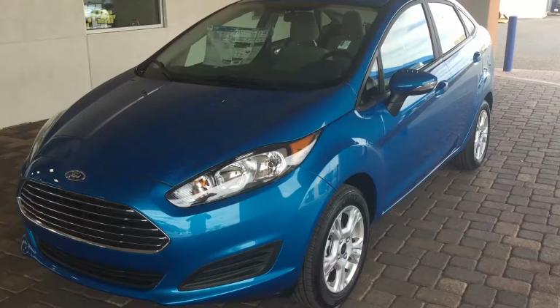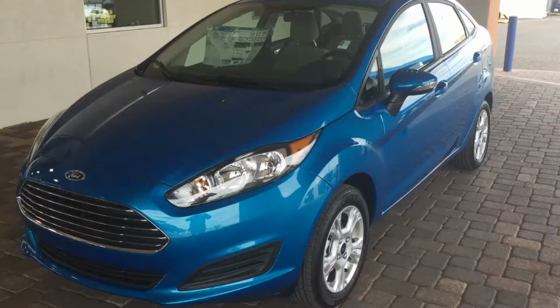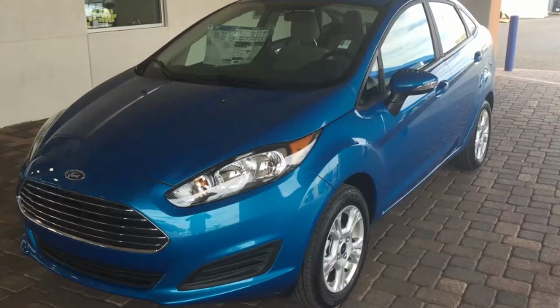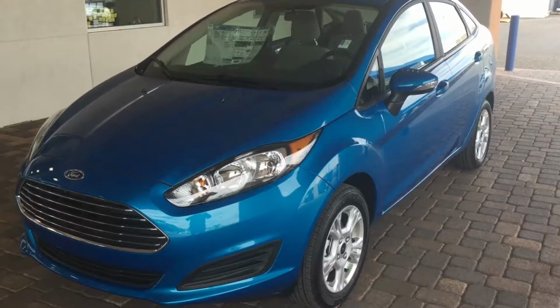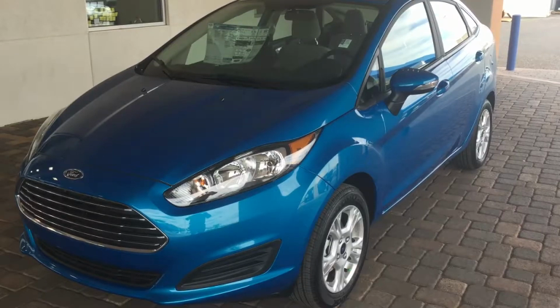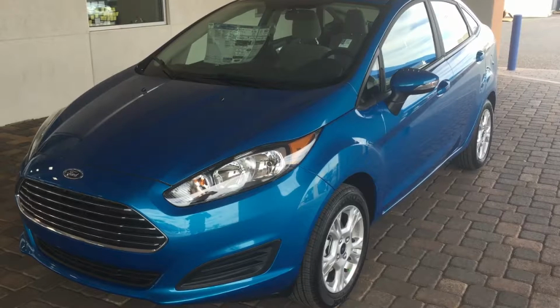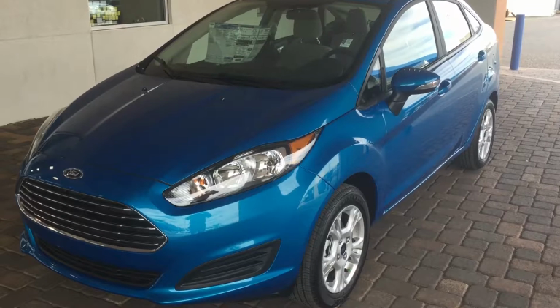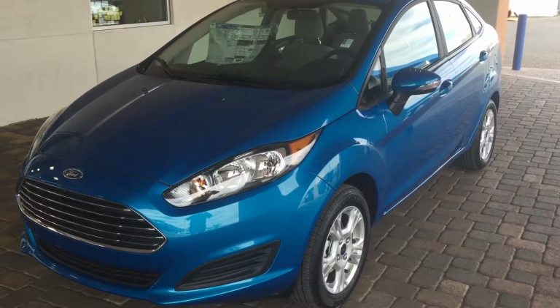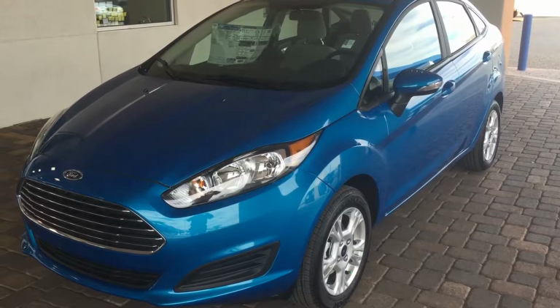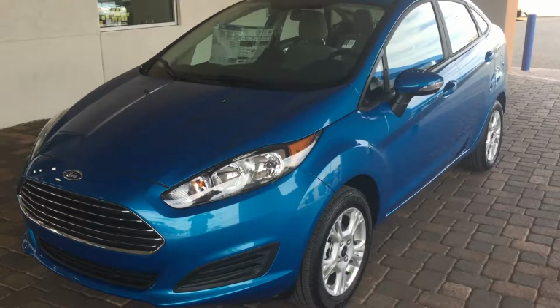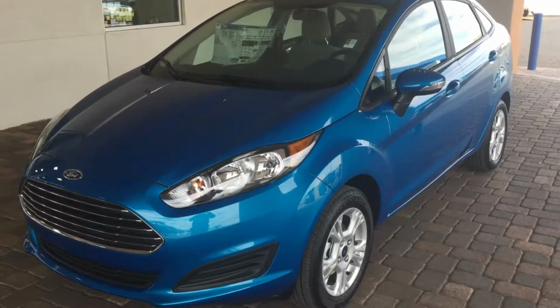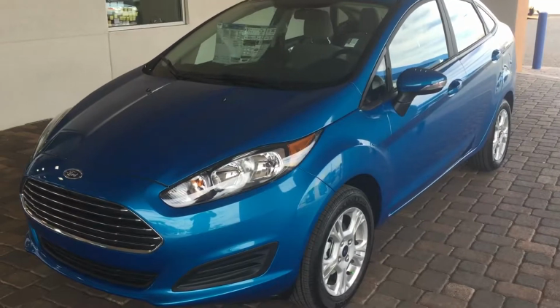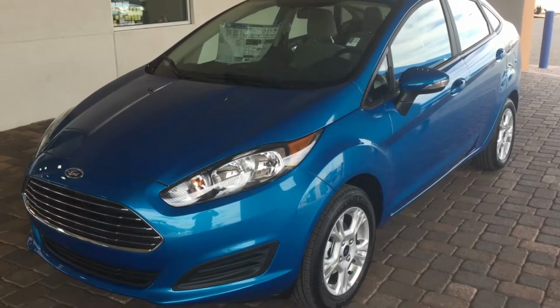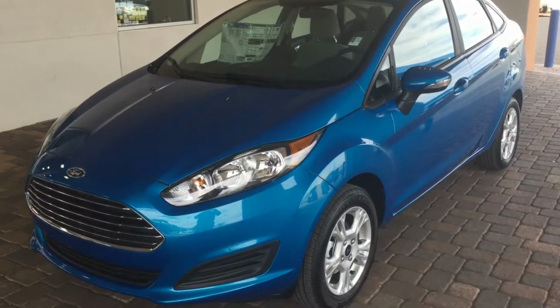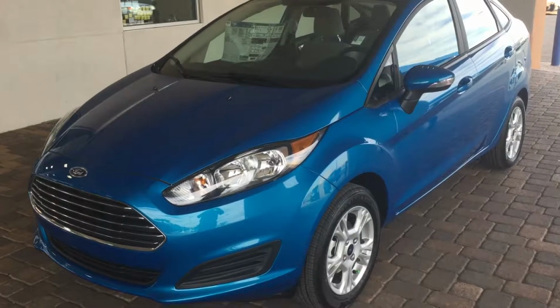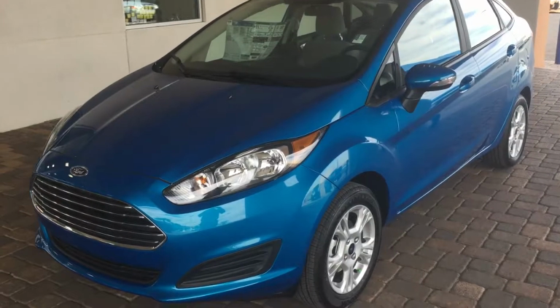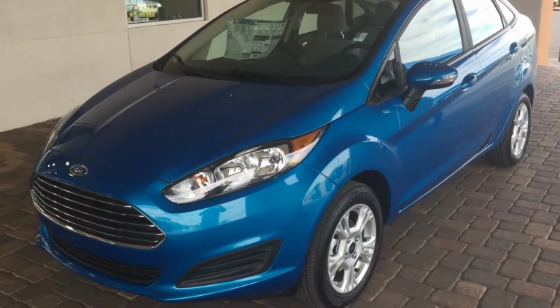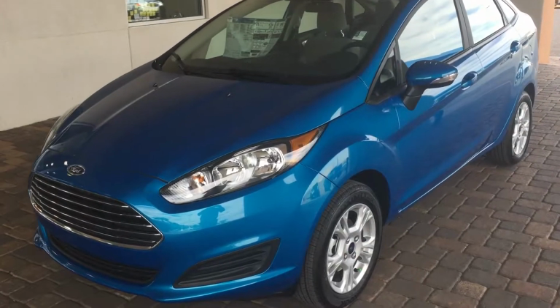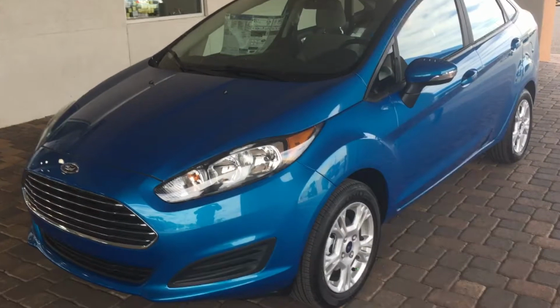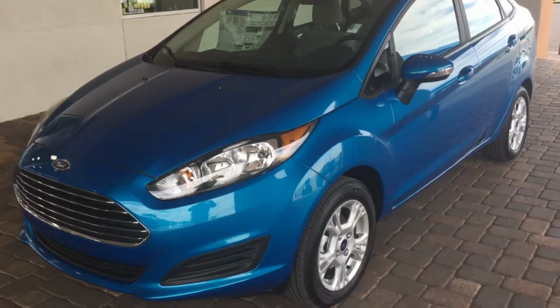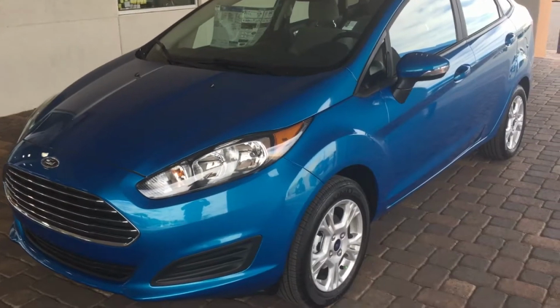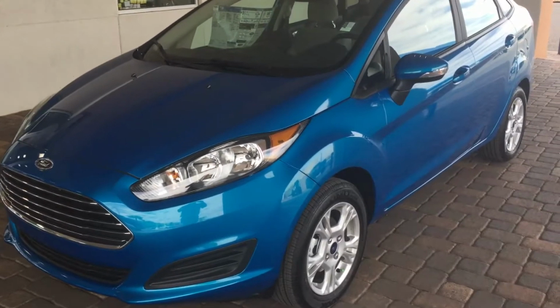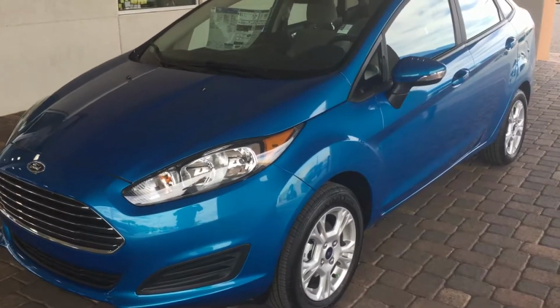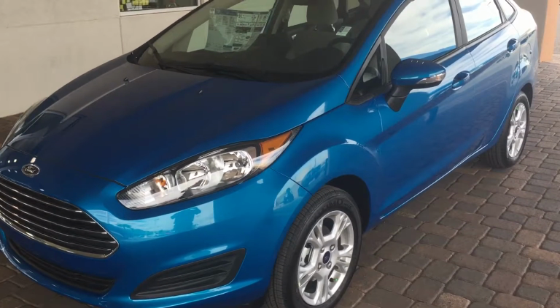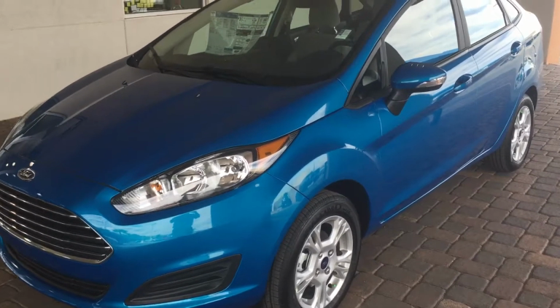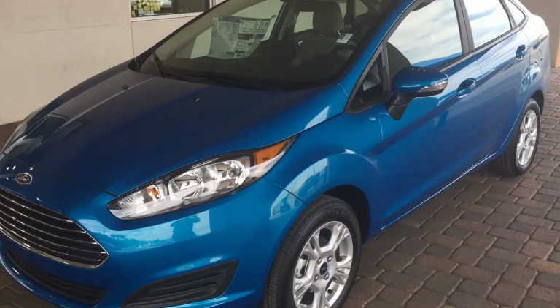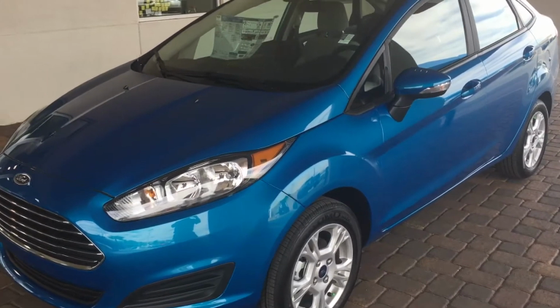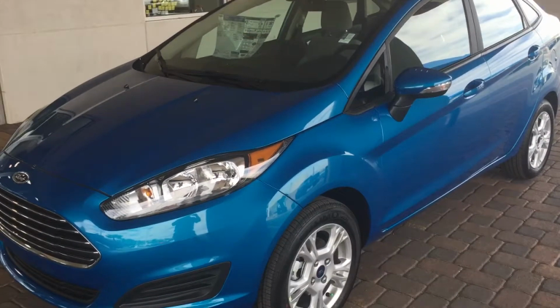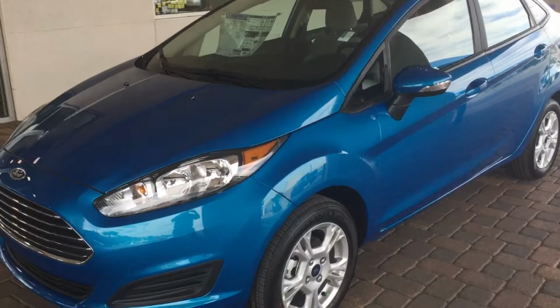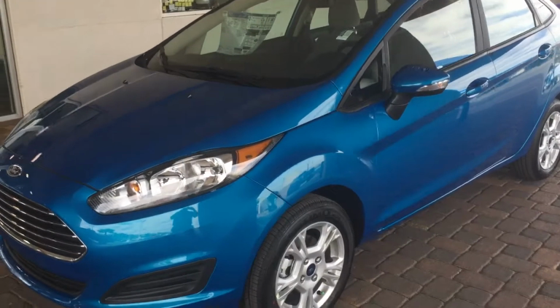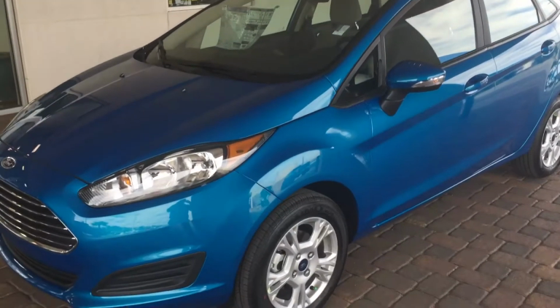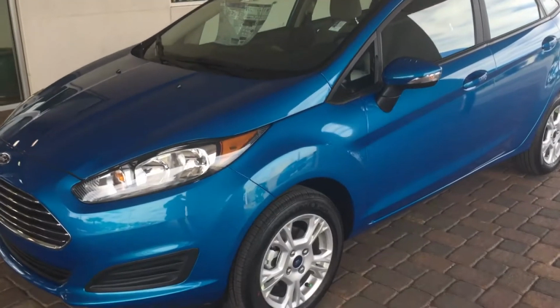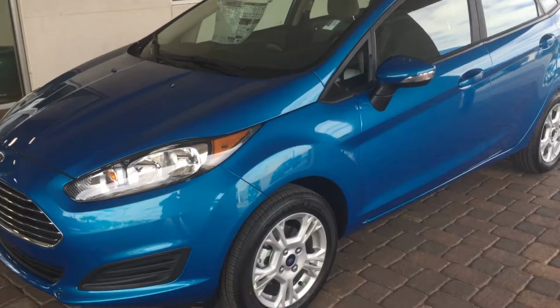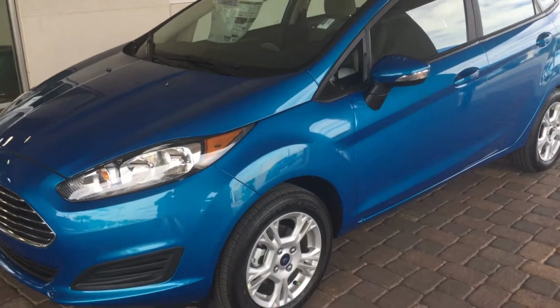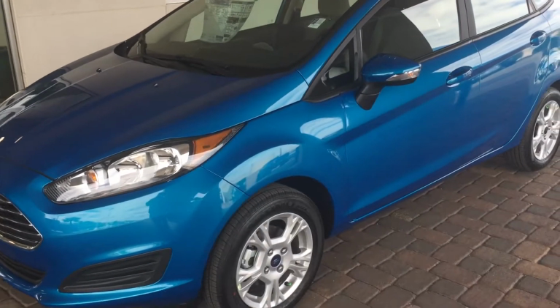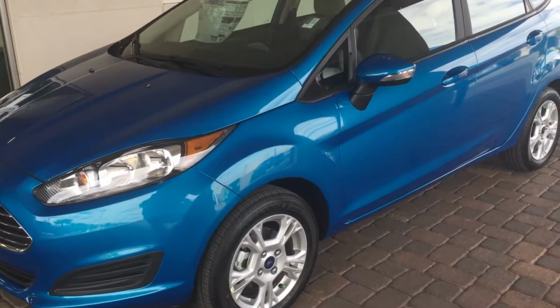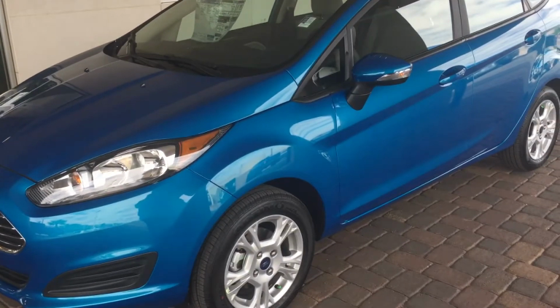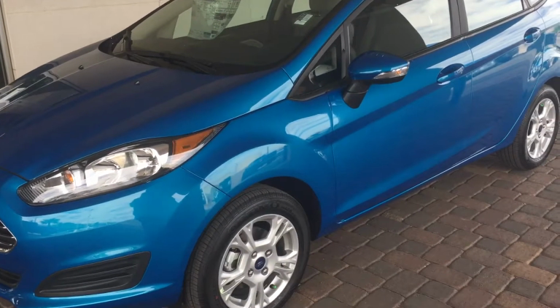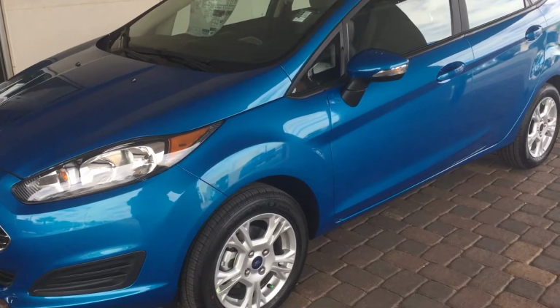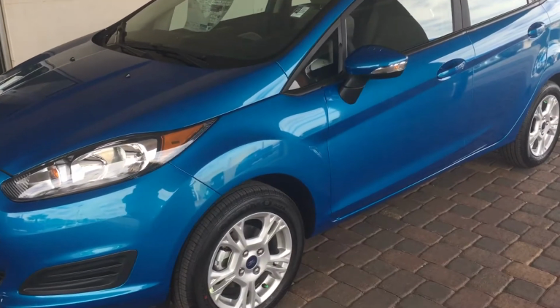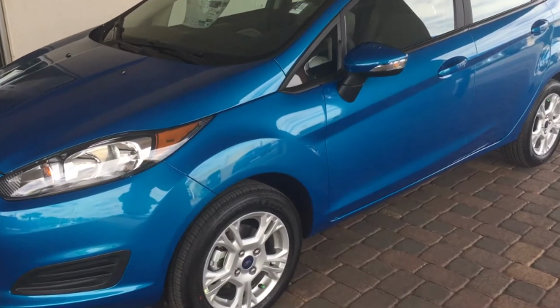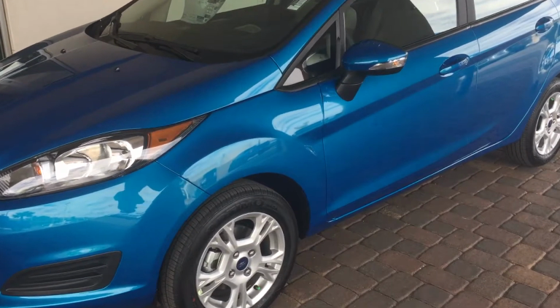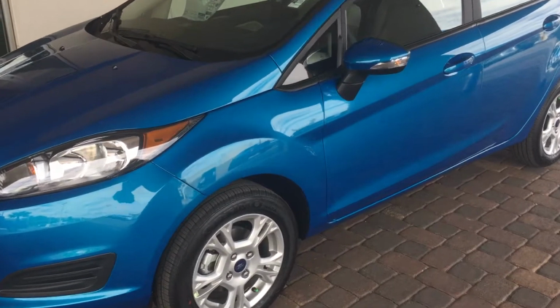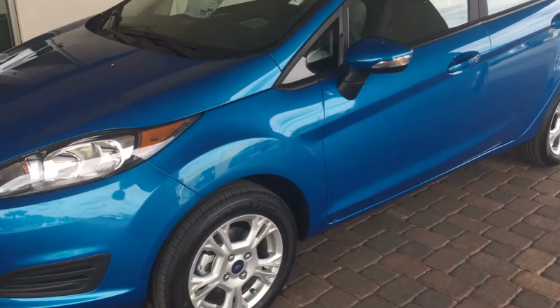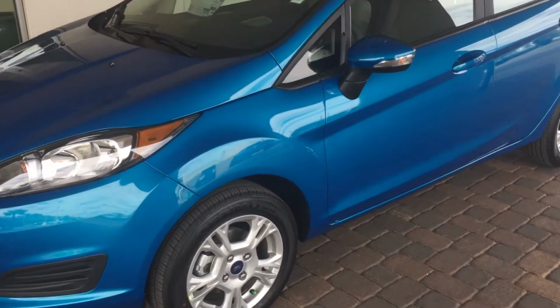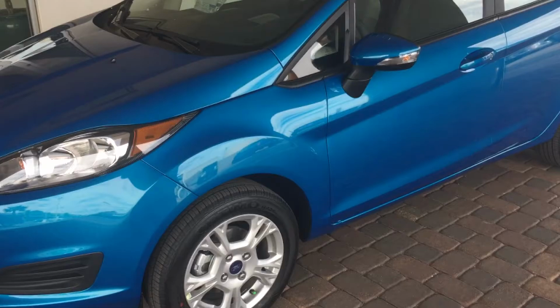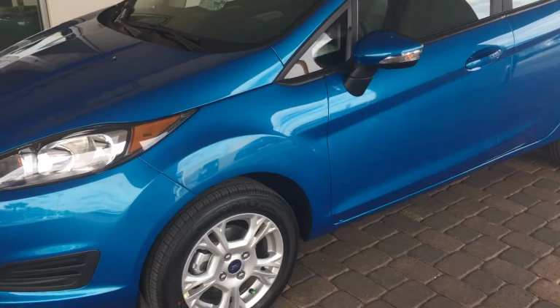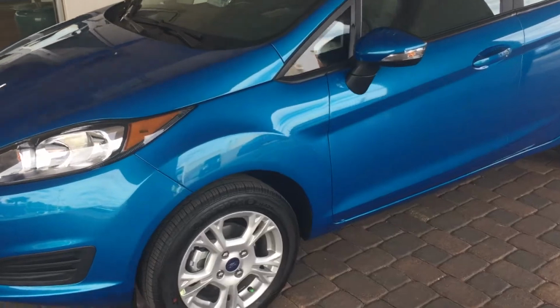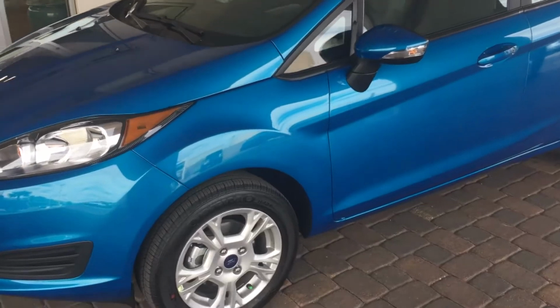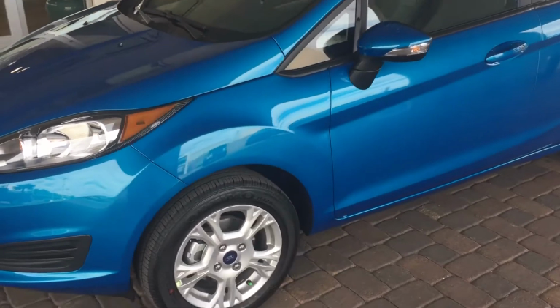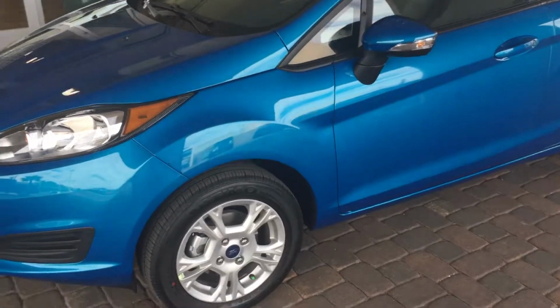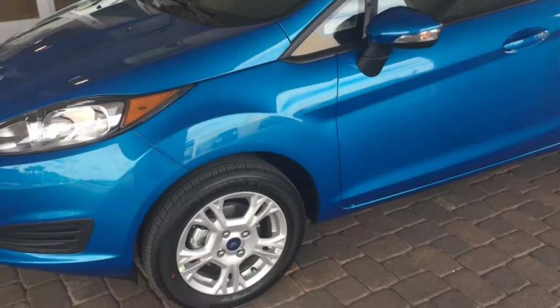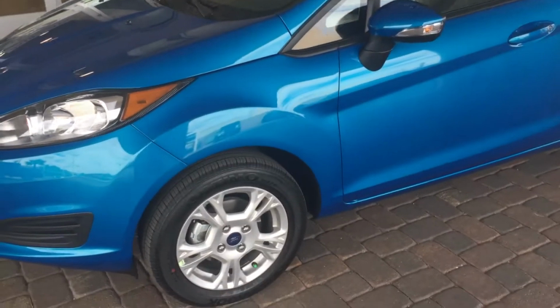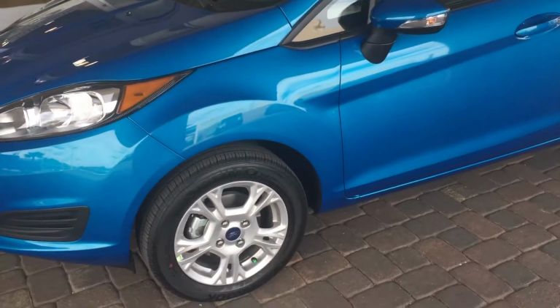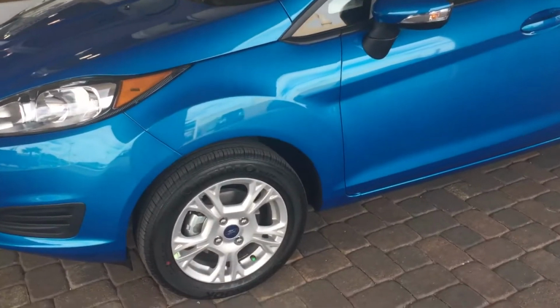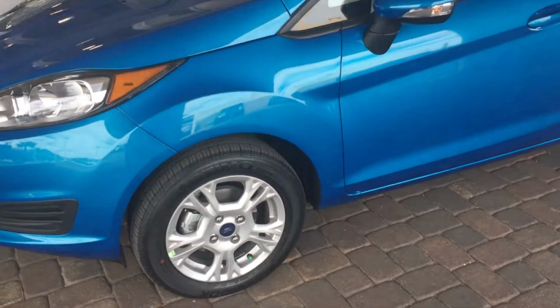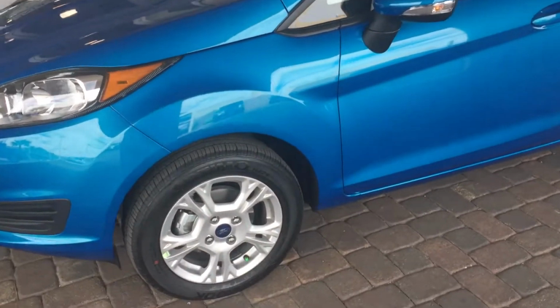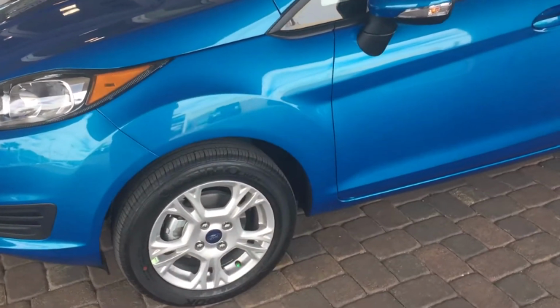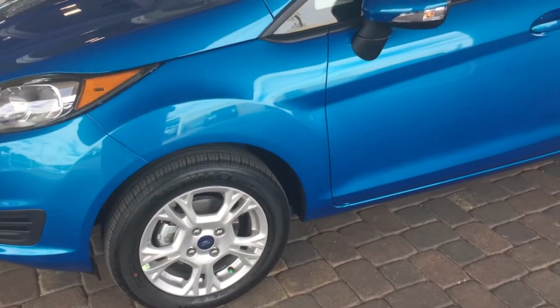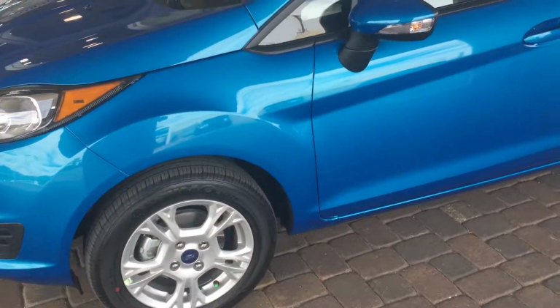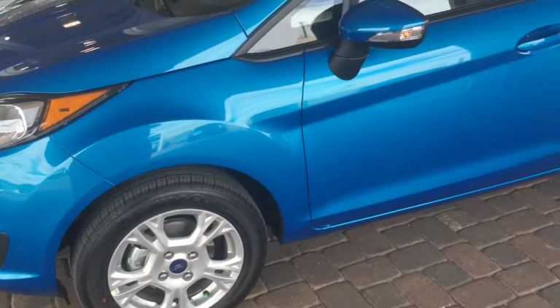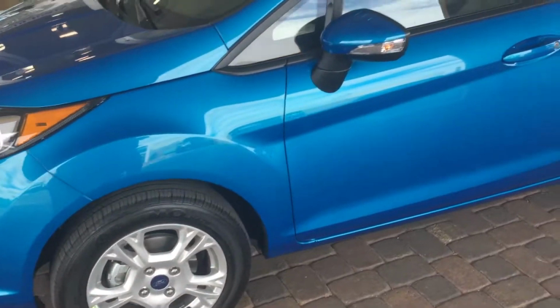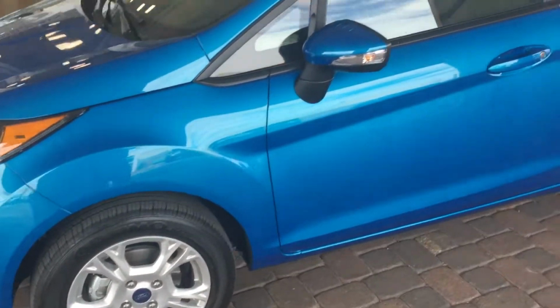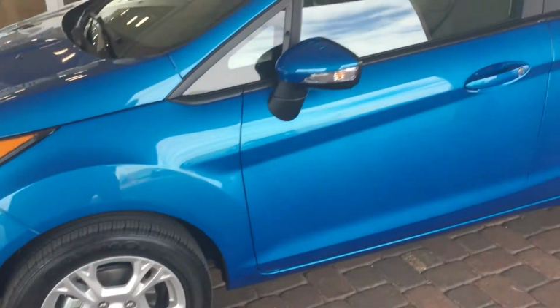Hey Edgar, this is that 2016 Ford Fiesta you're interested in. It's an SE model. I've got alloy wheels on there.